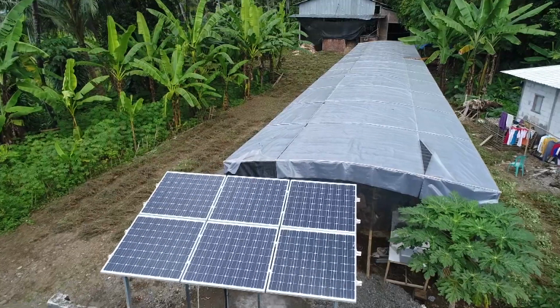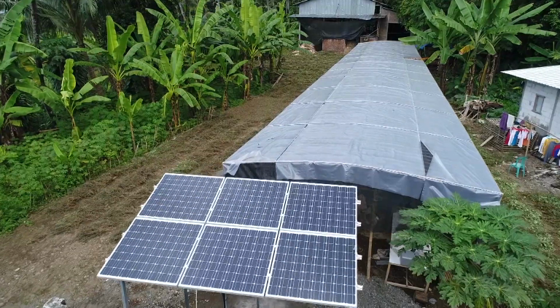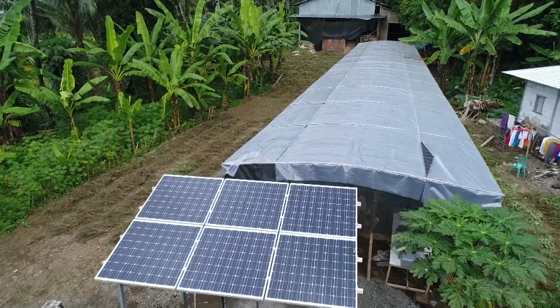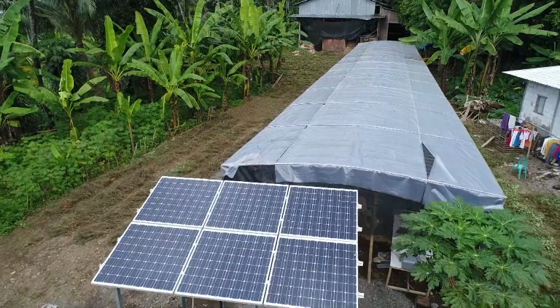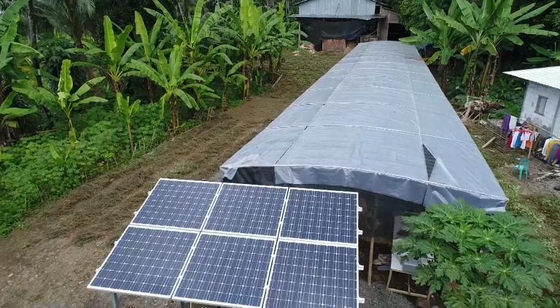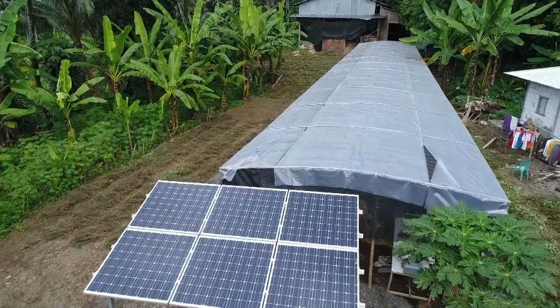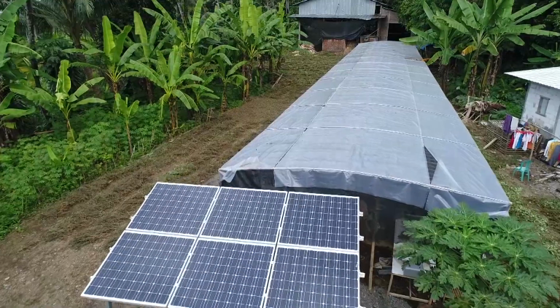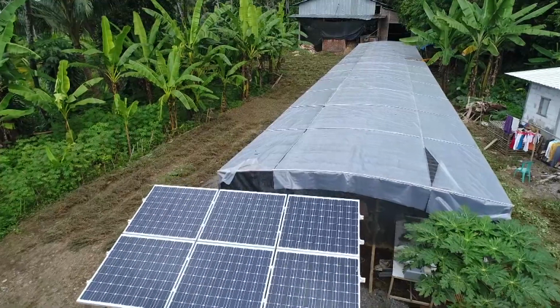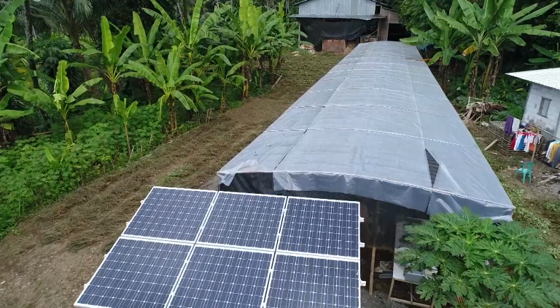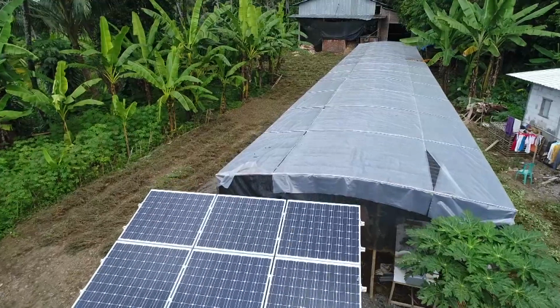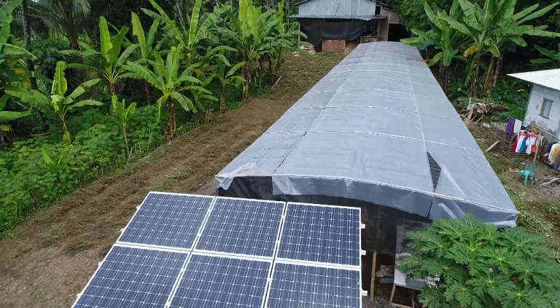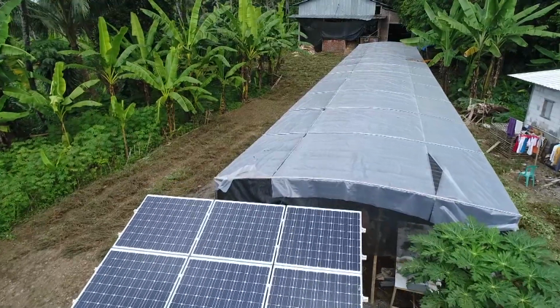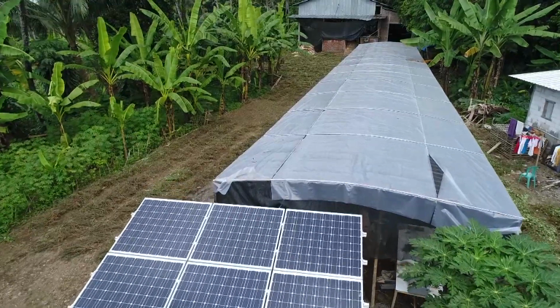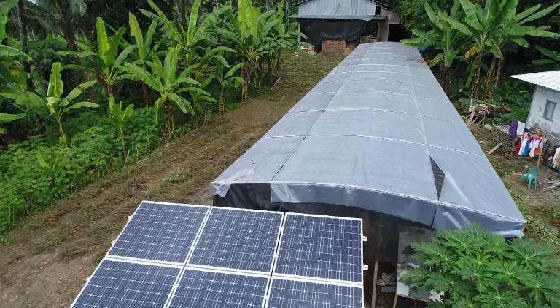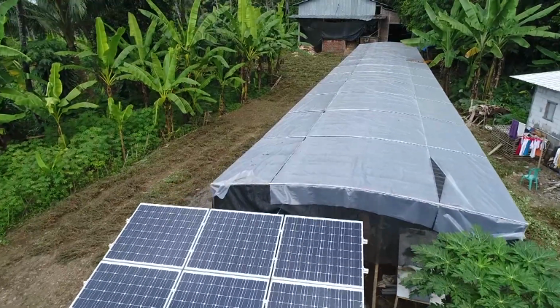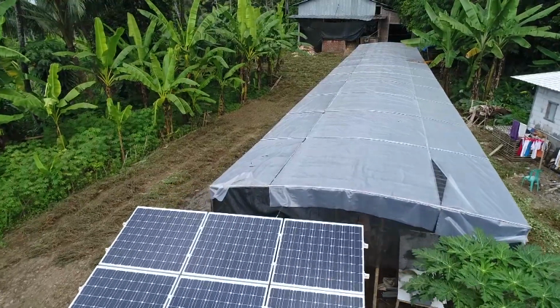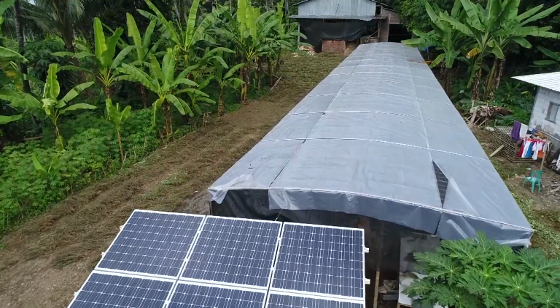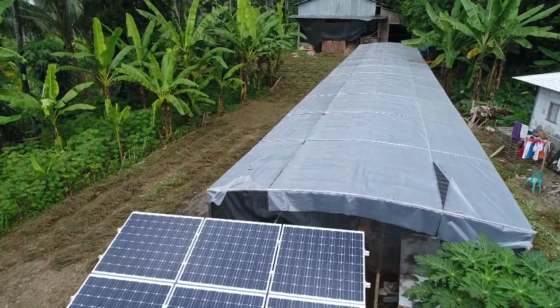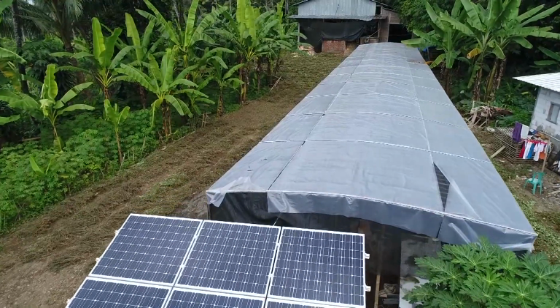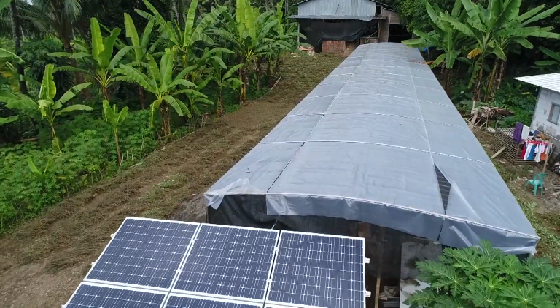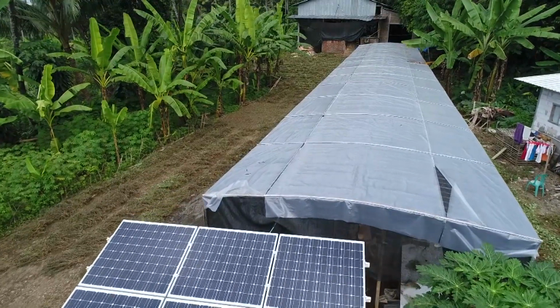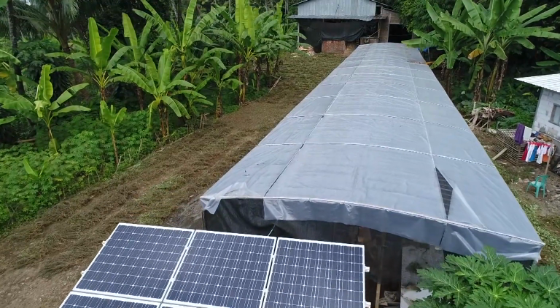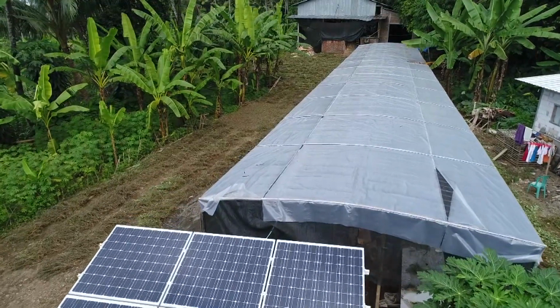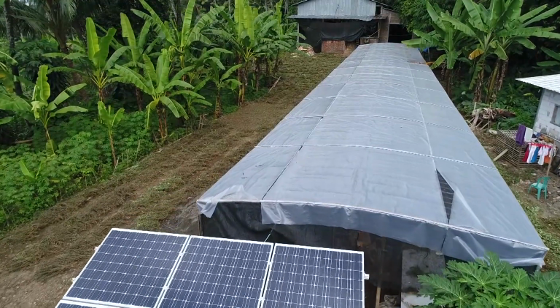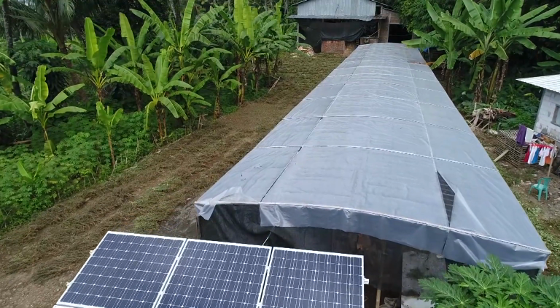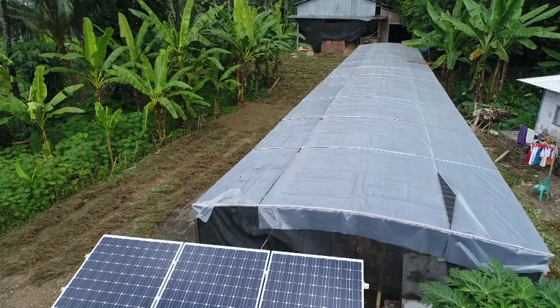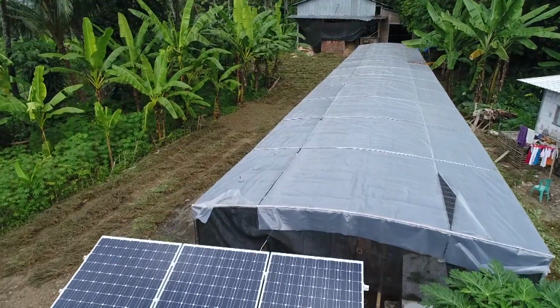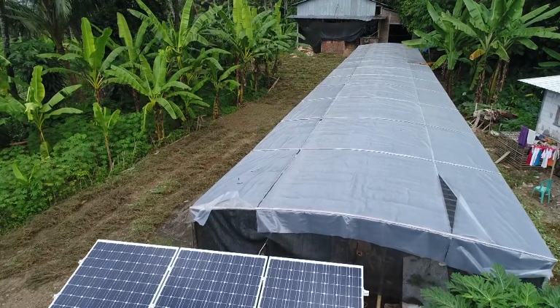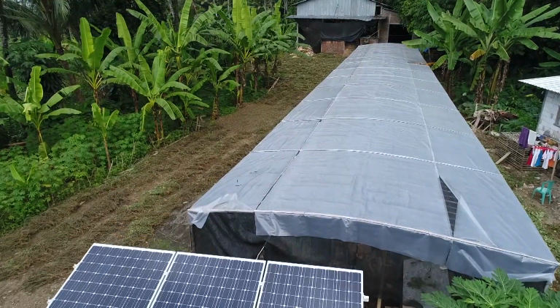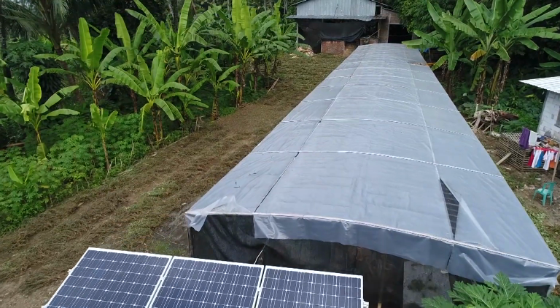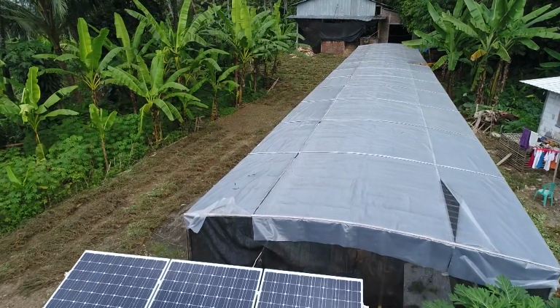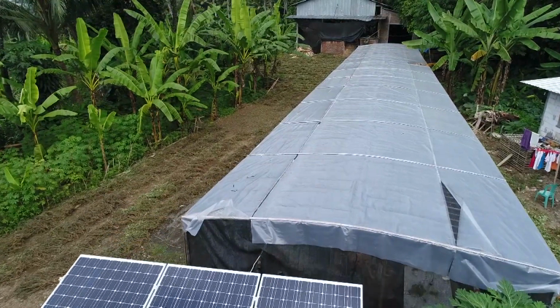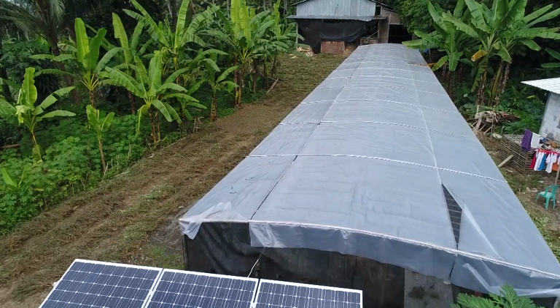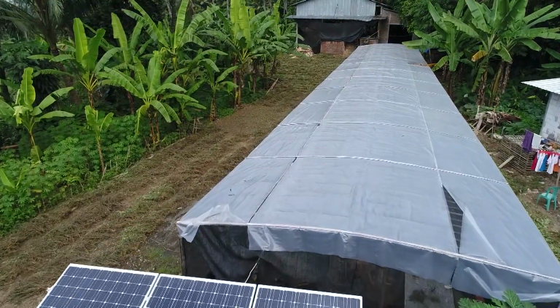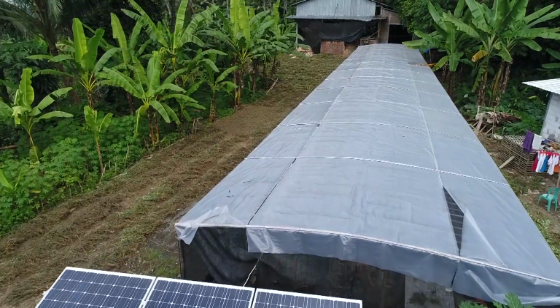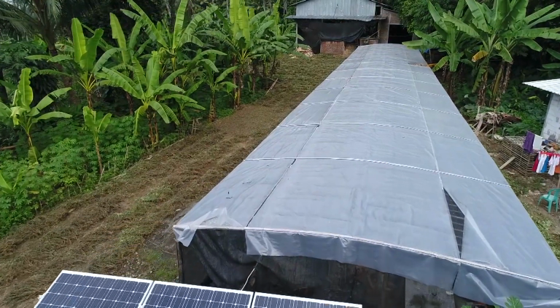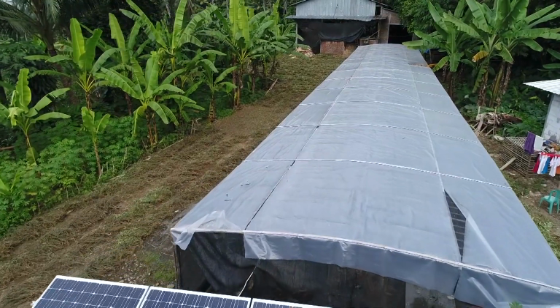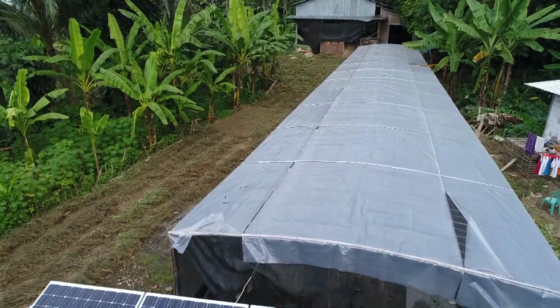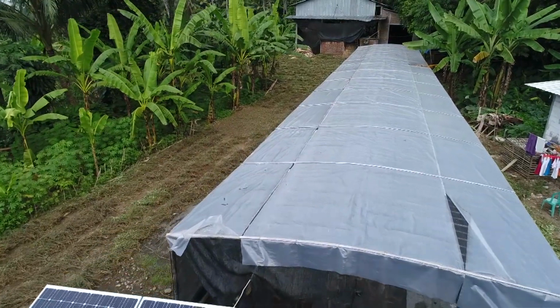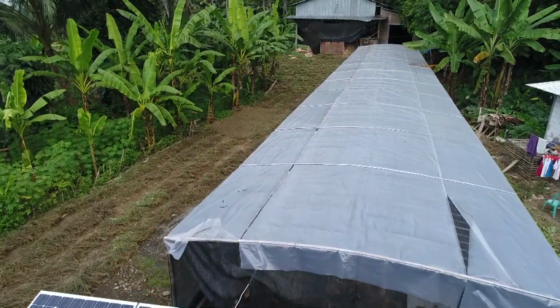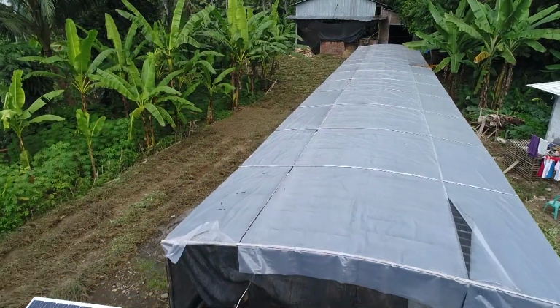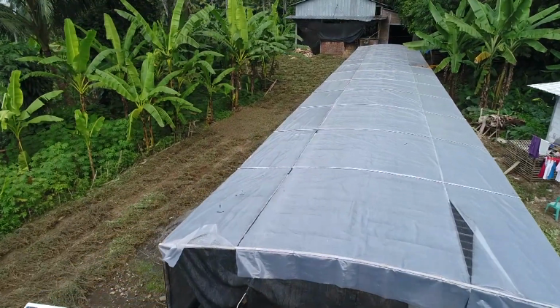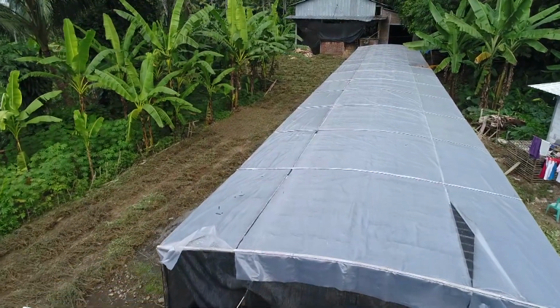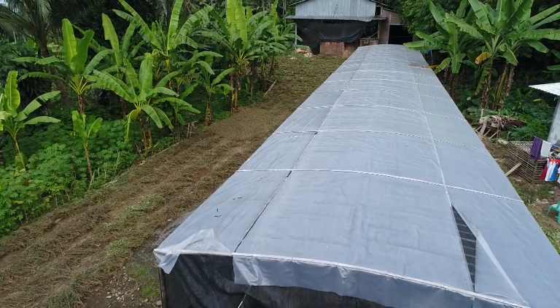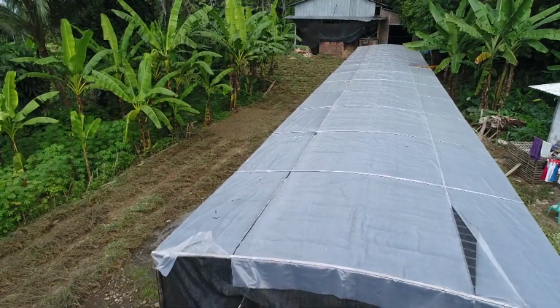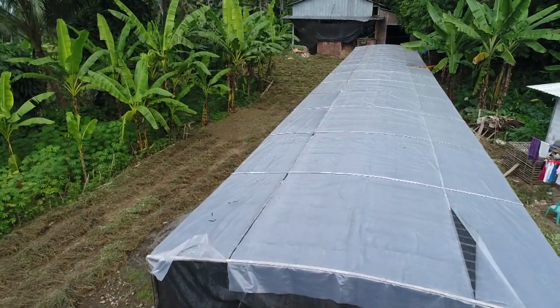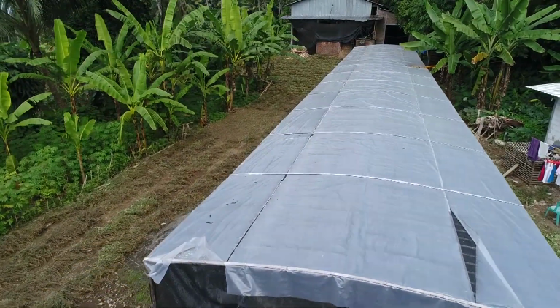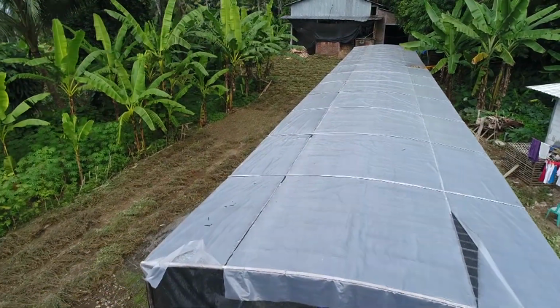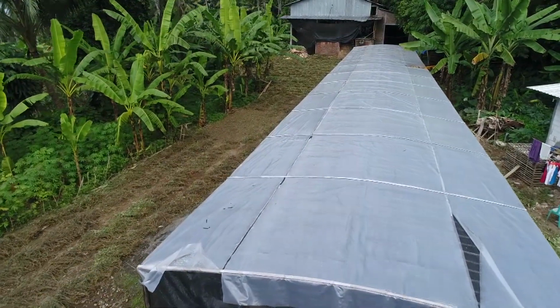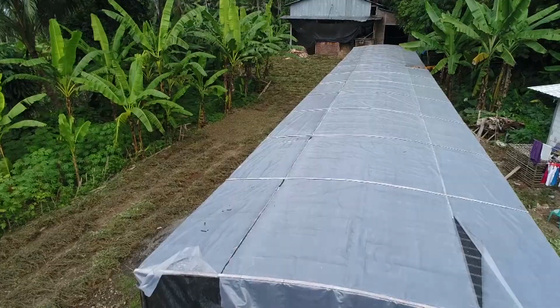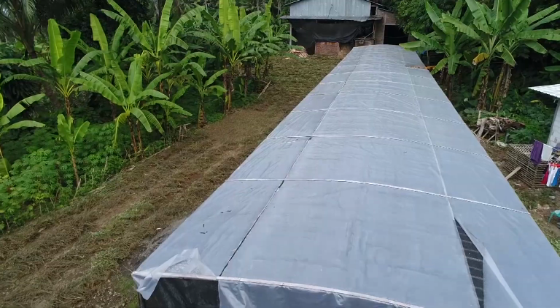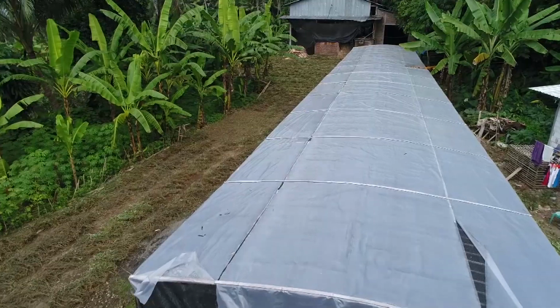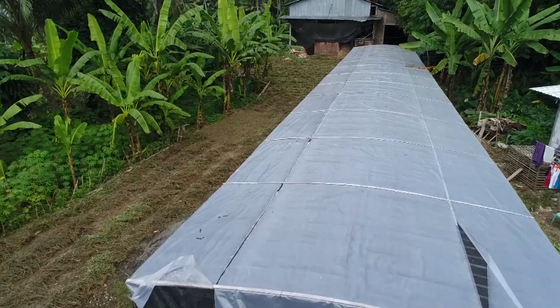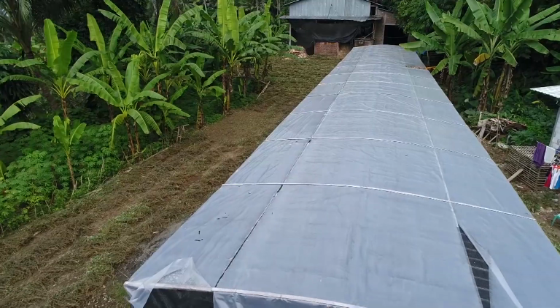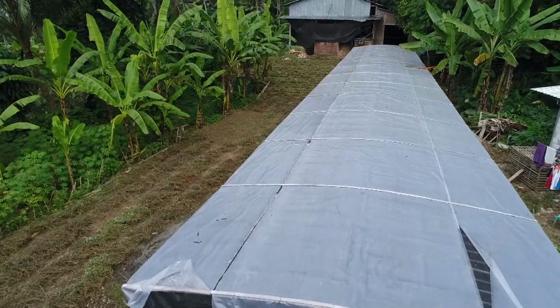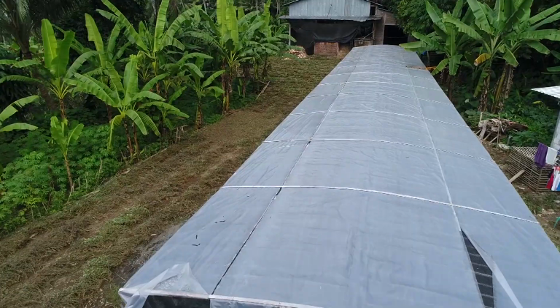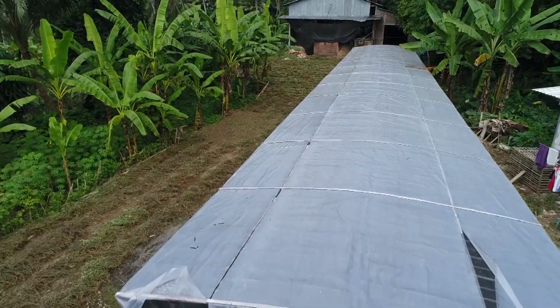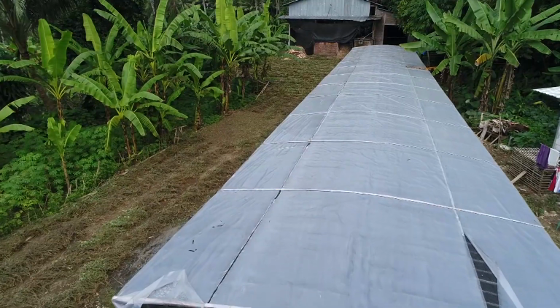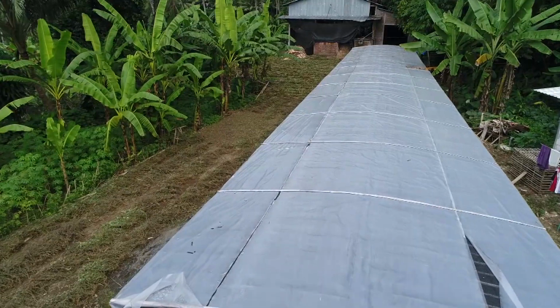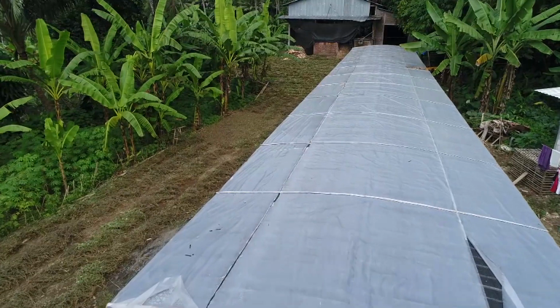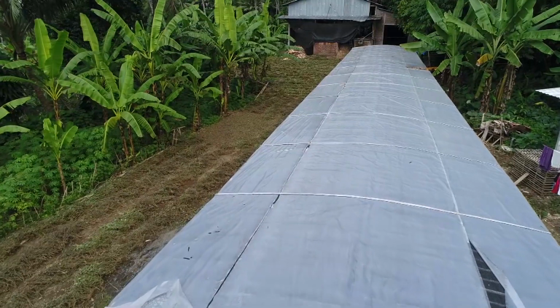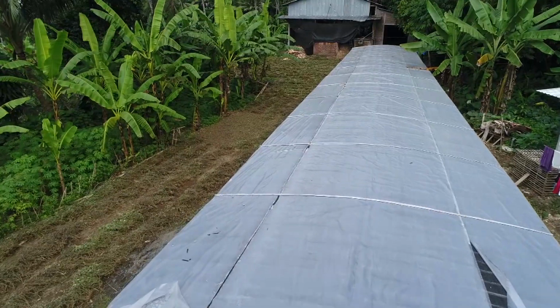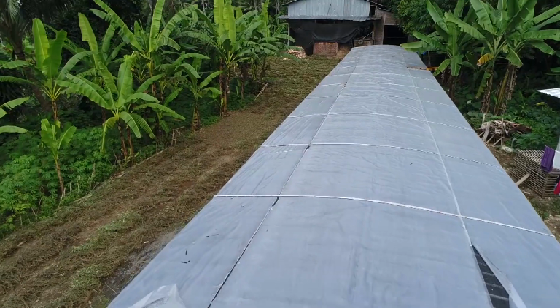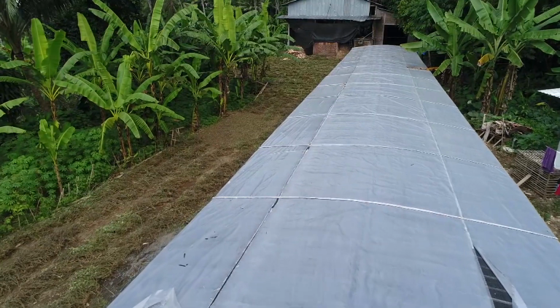This is the first time solar energy has been used by the villages in Purbalinga in the processing of patchouli oil.